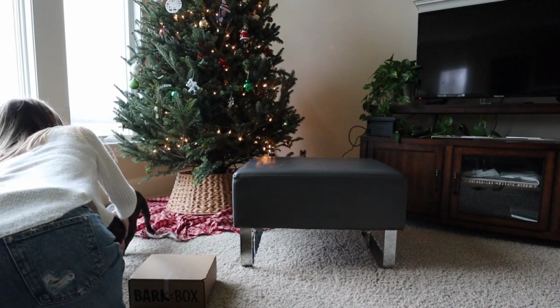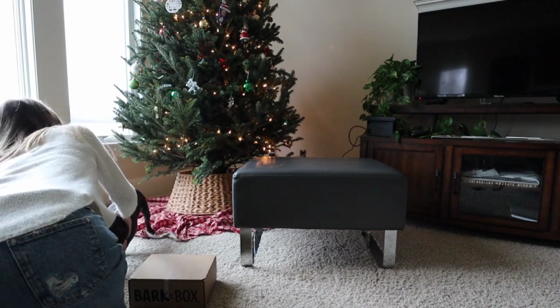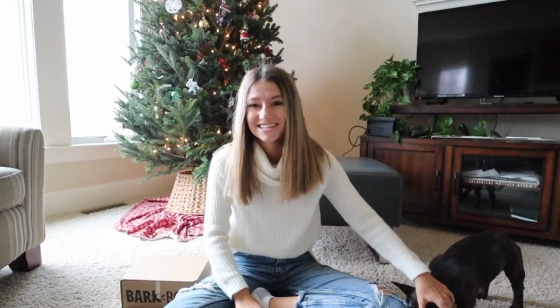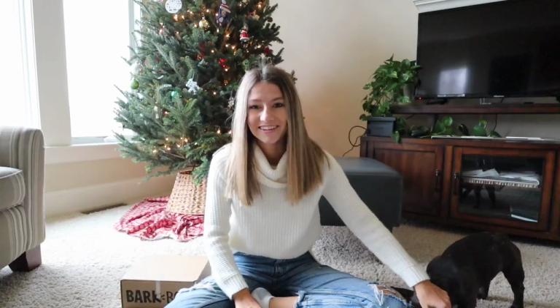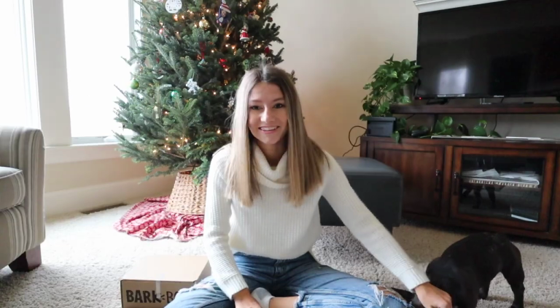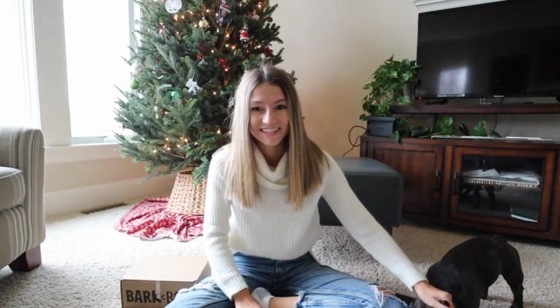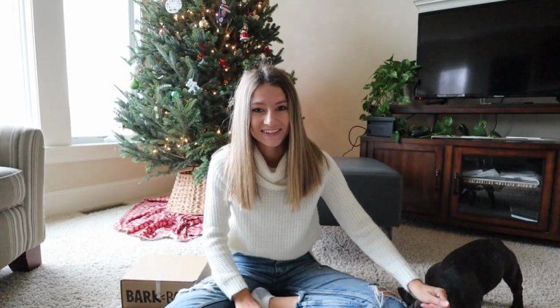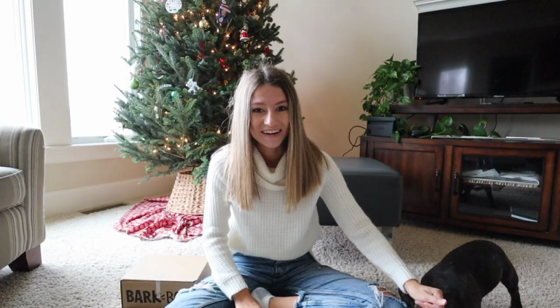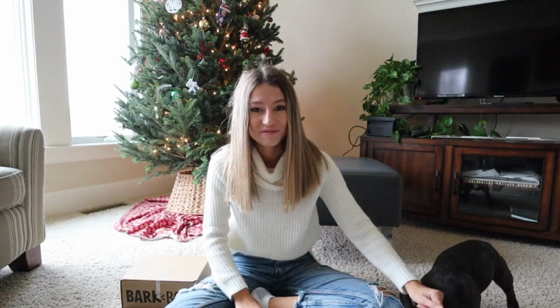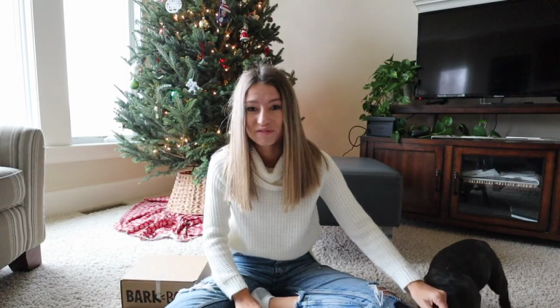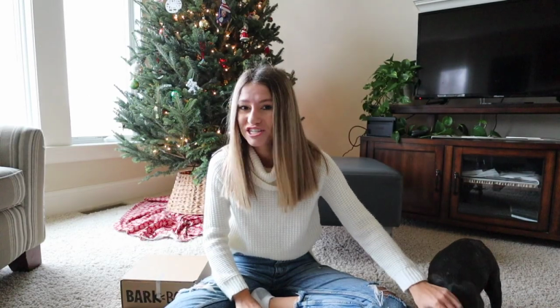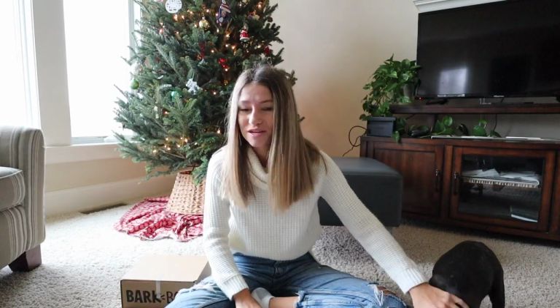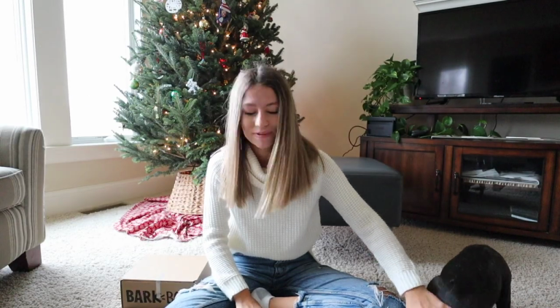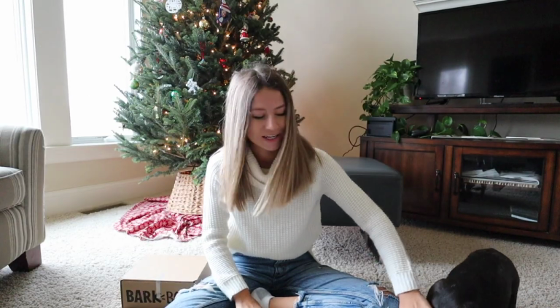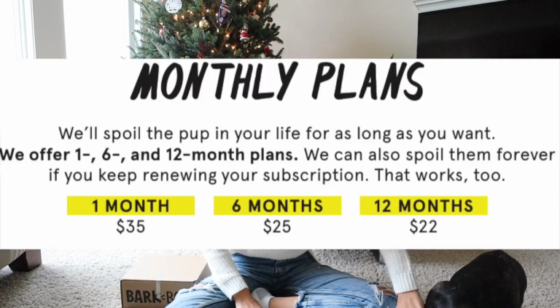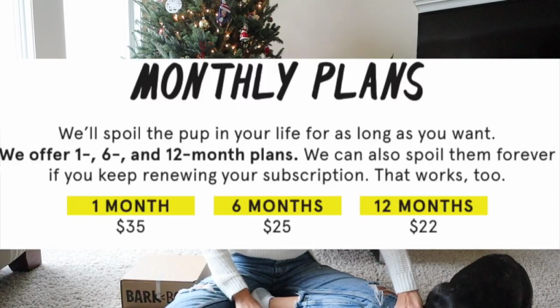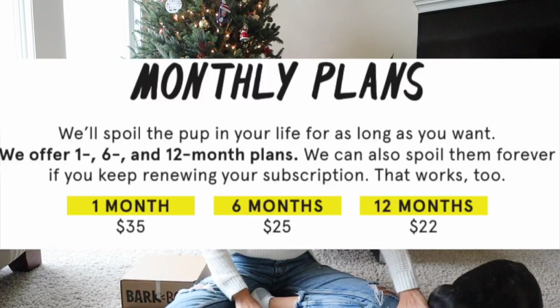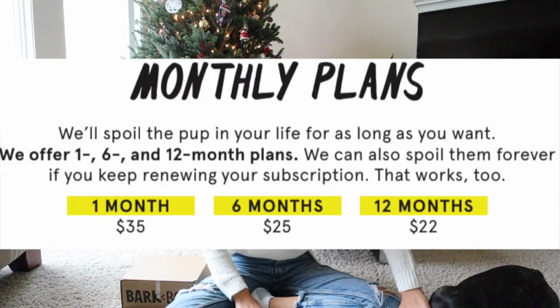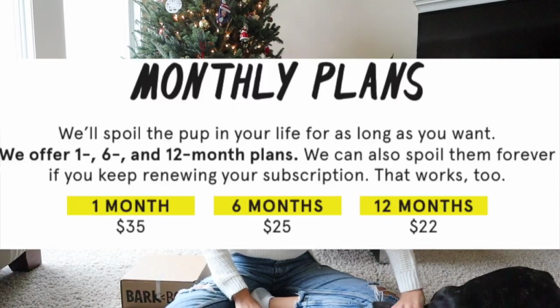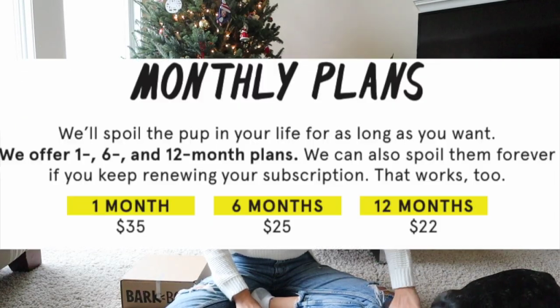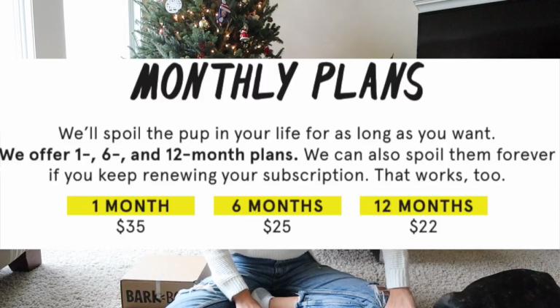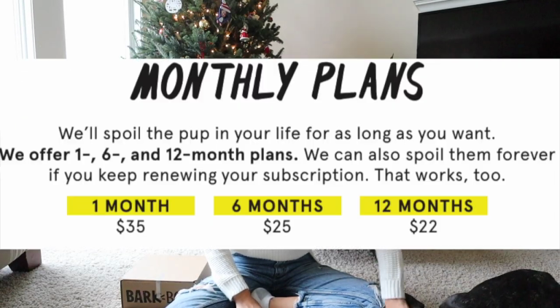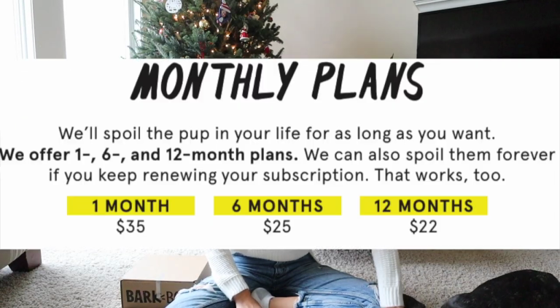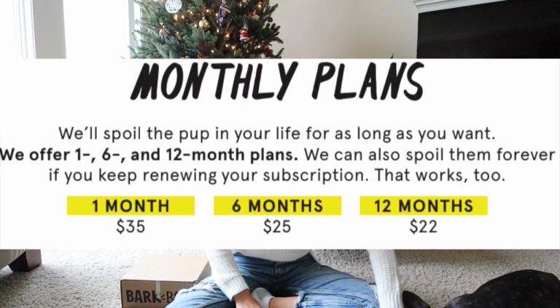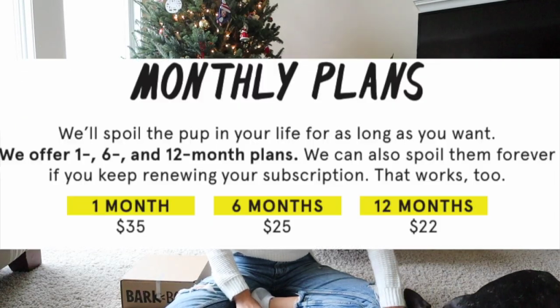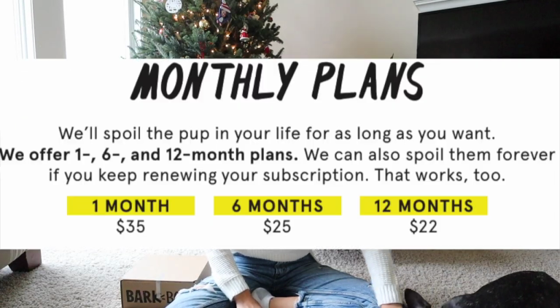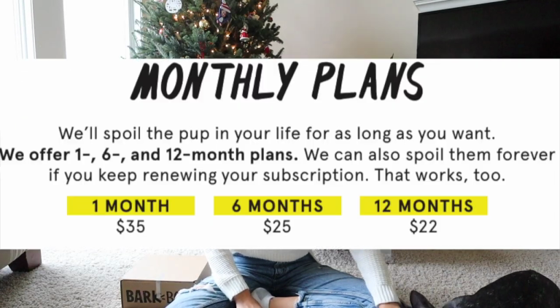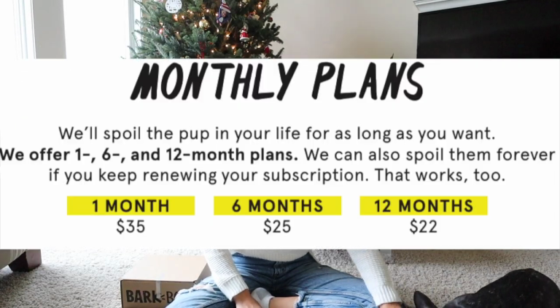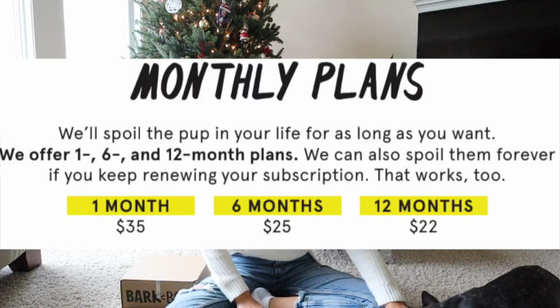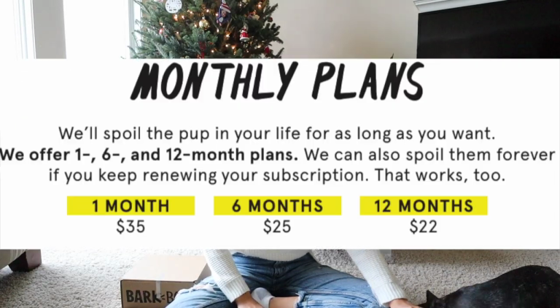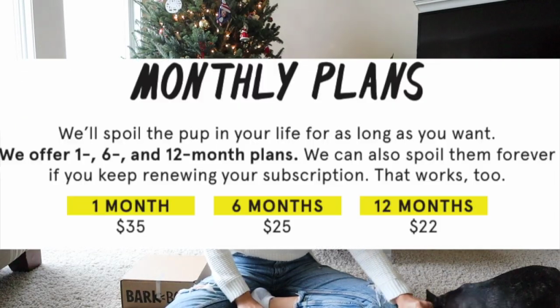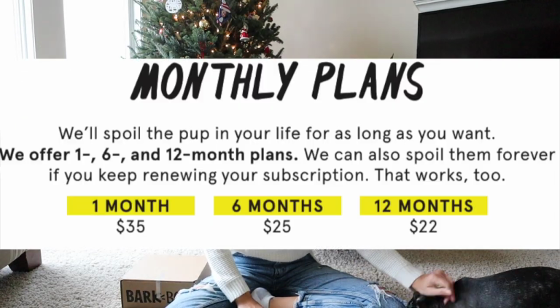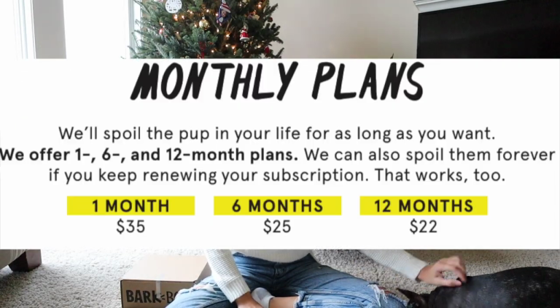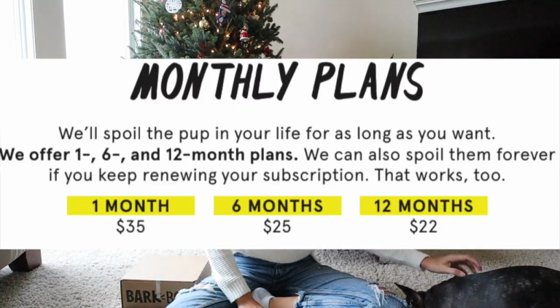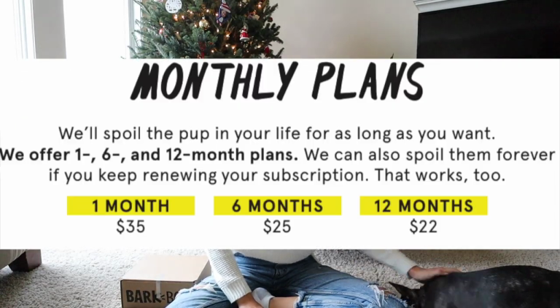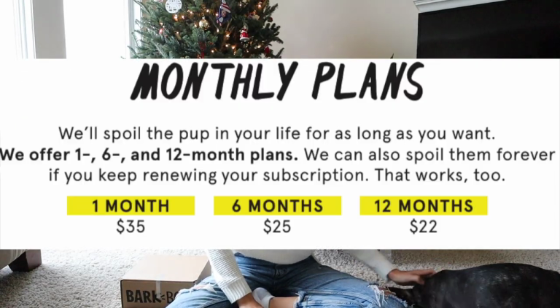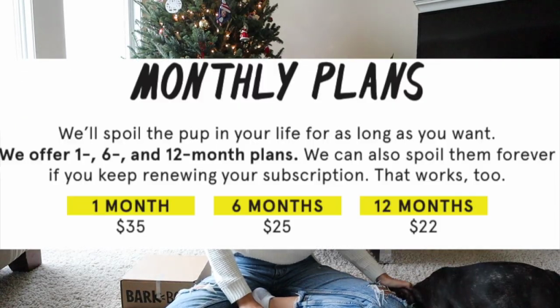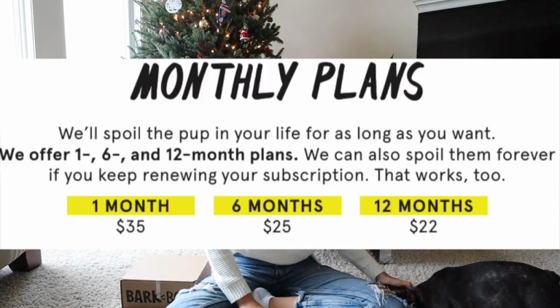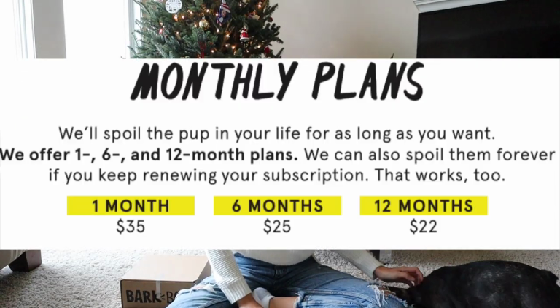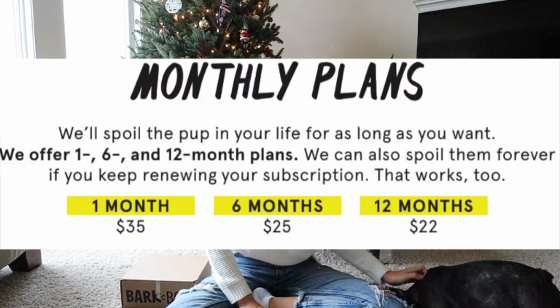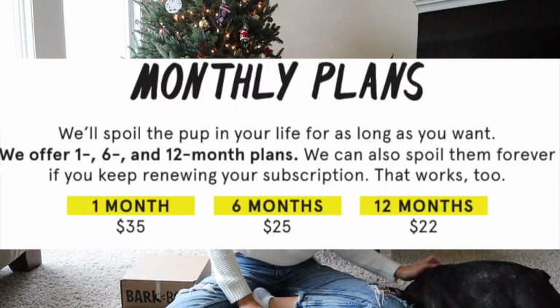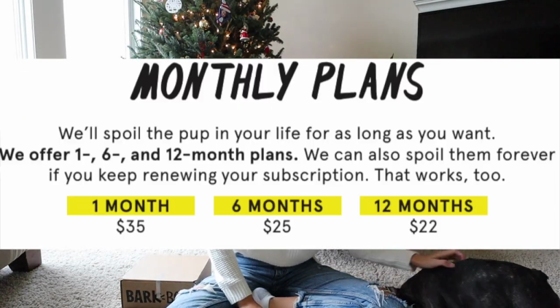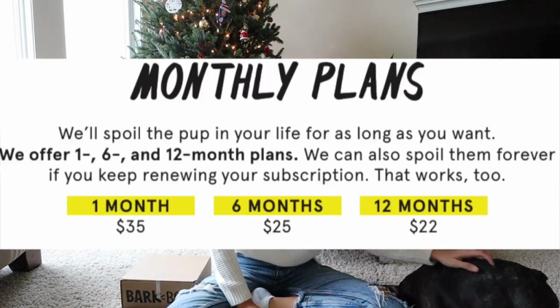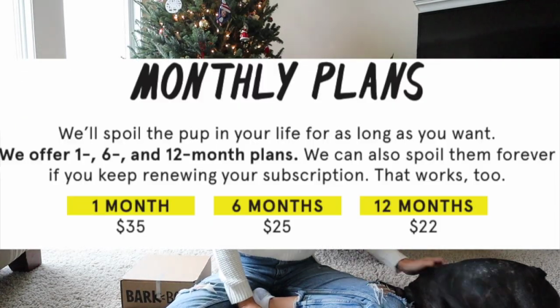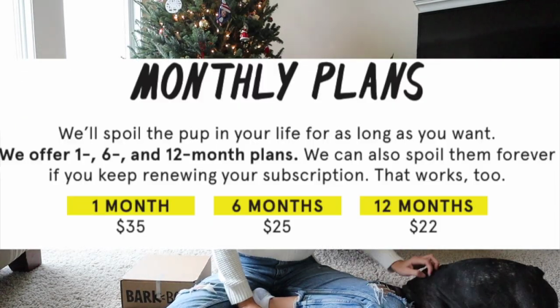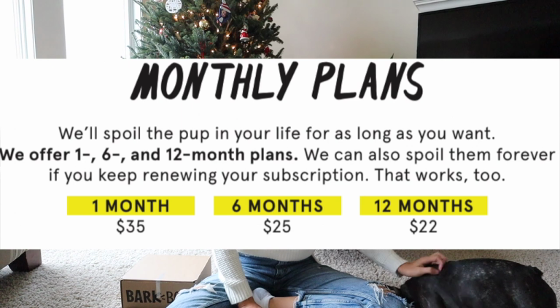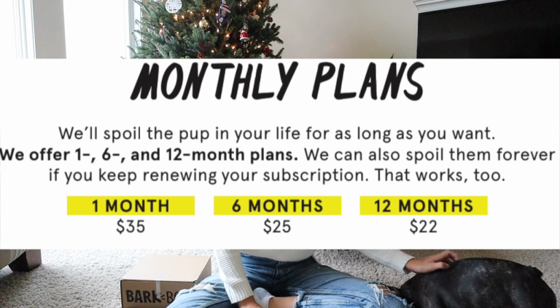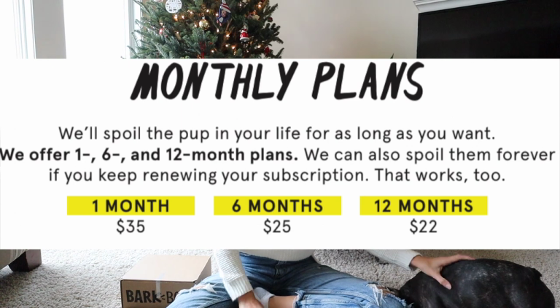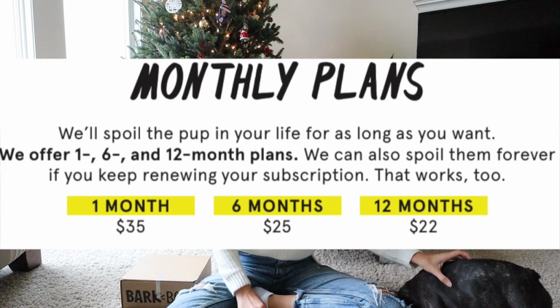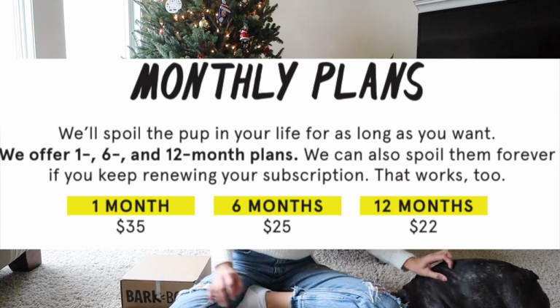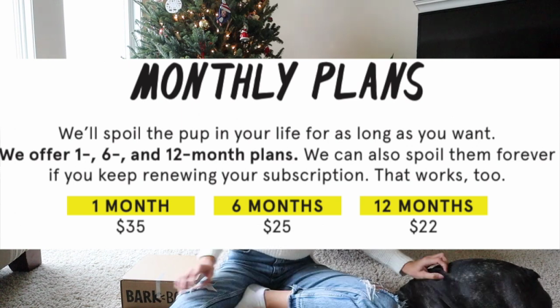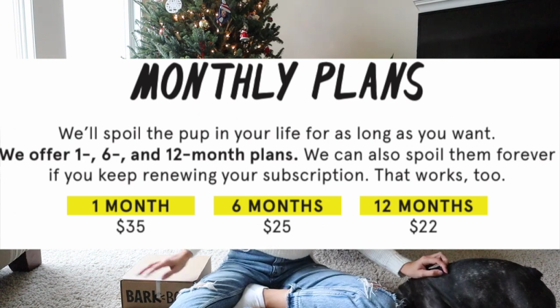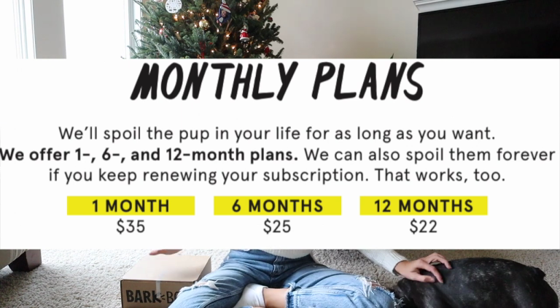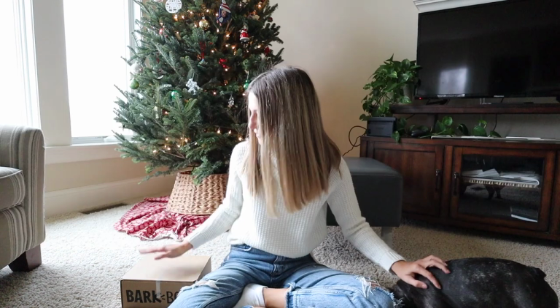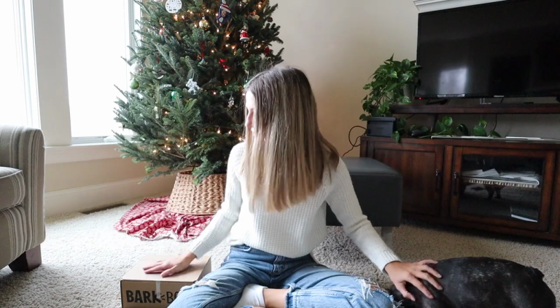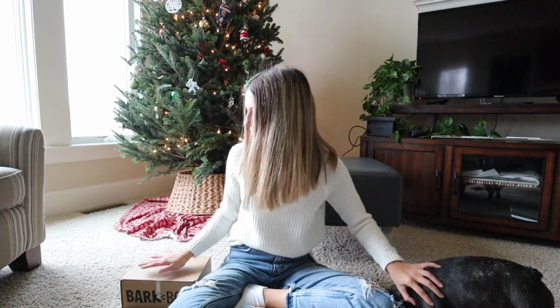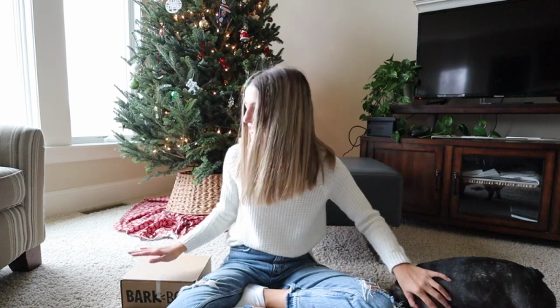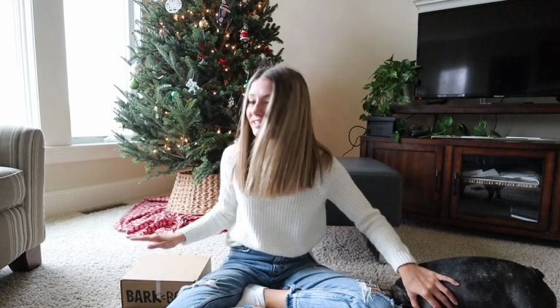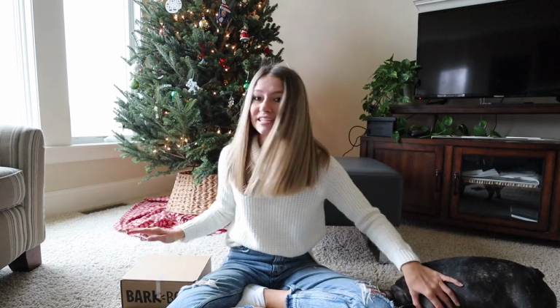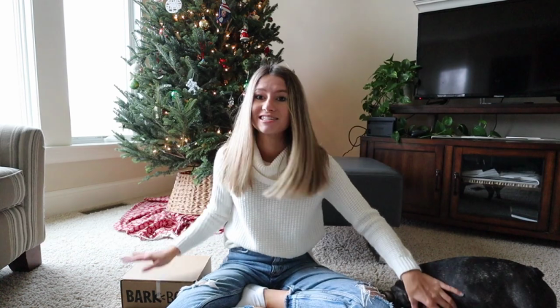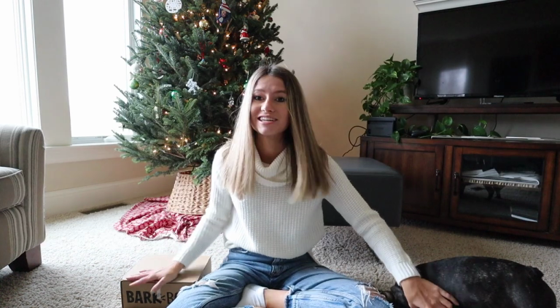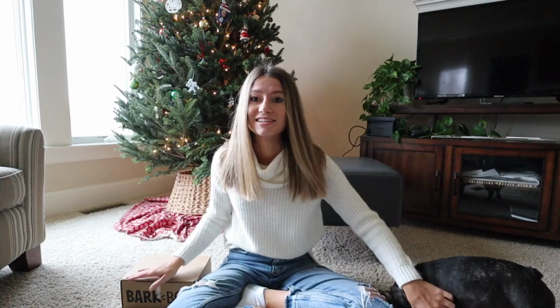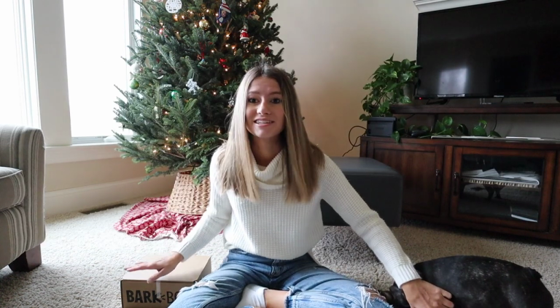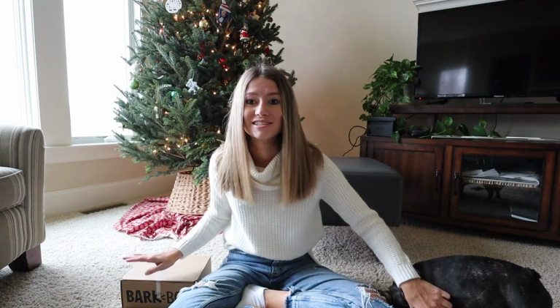So they do have free shipping. And here are all the pricing options for their monthly plans, which is really good for everything that's in this.